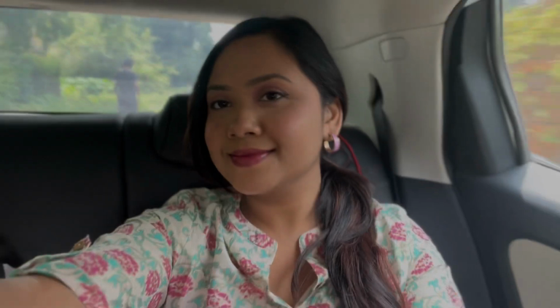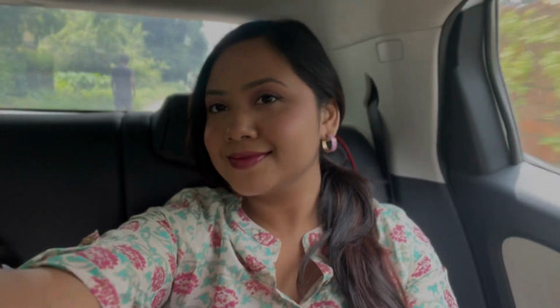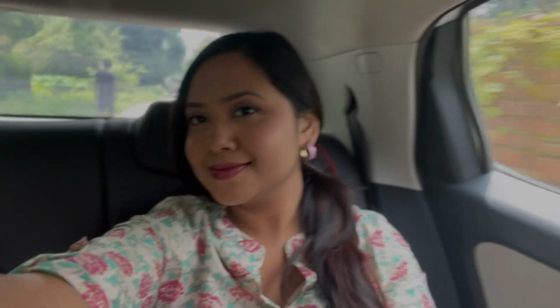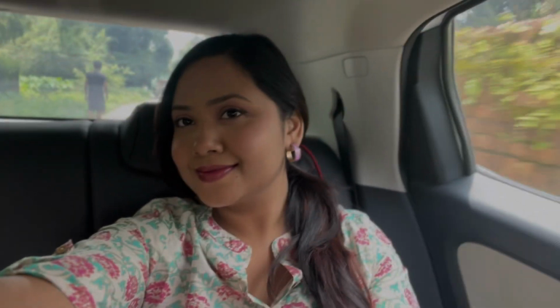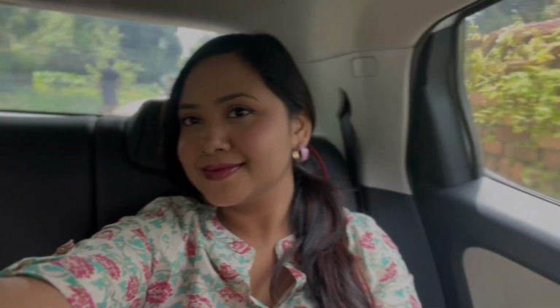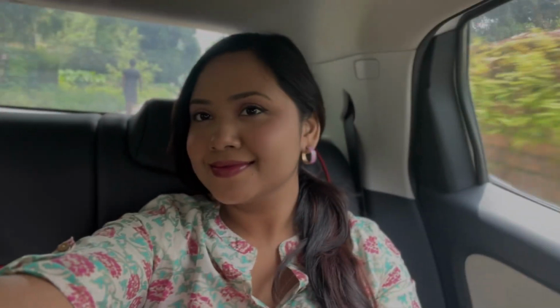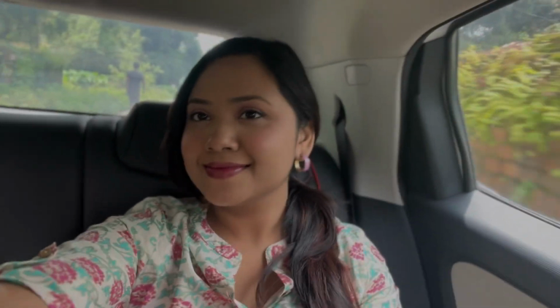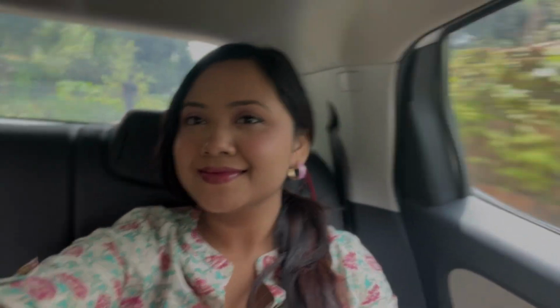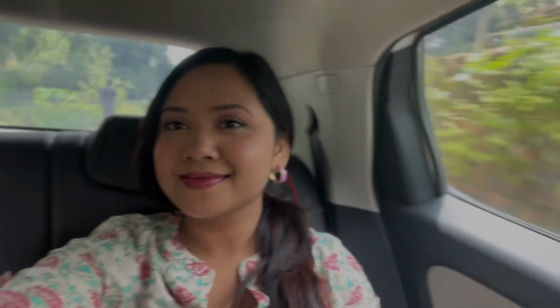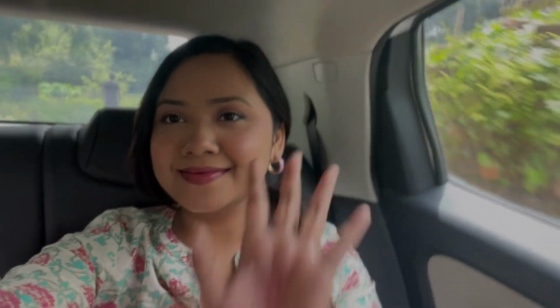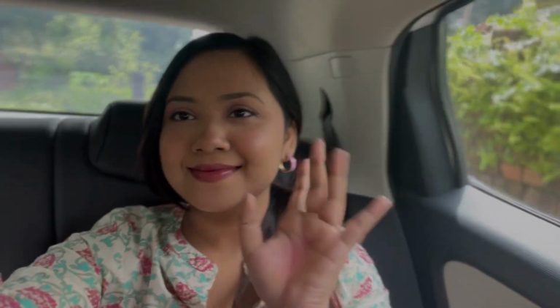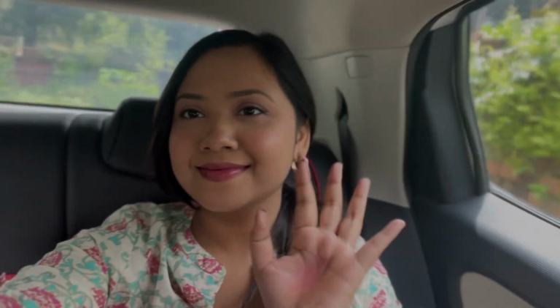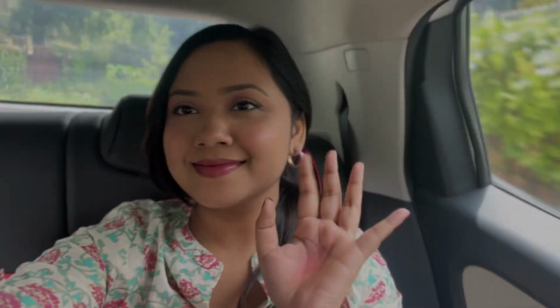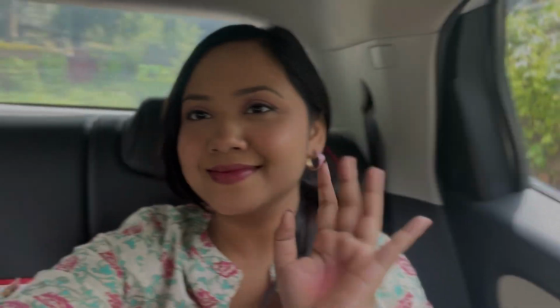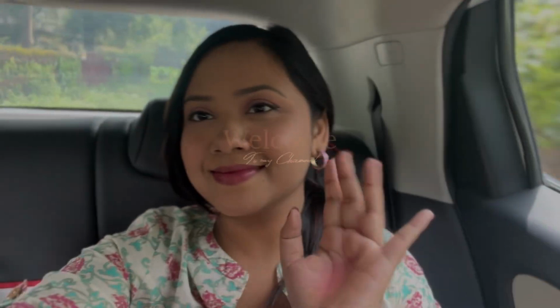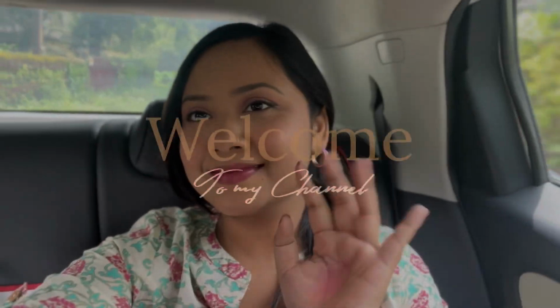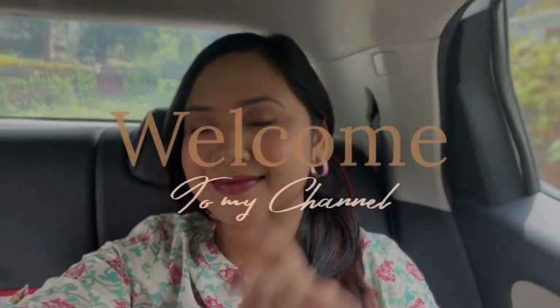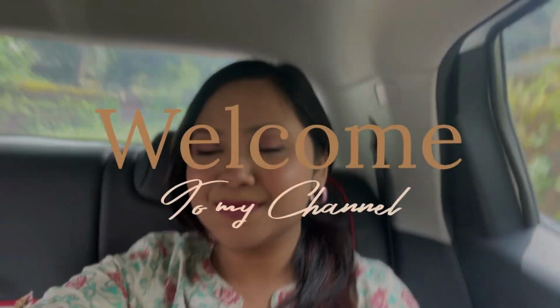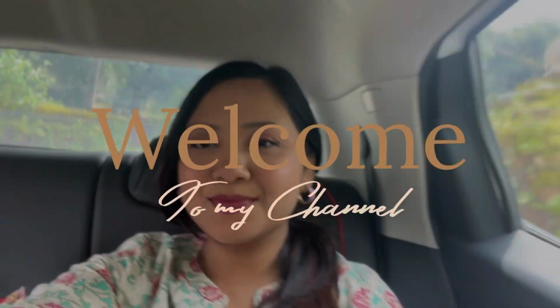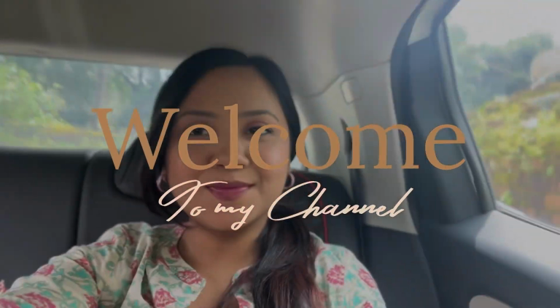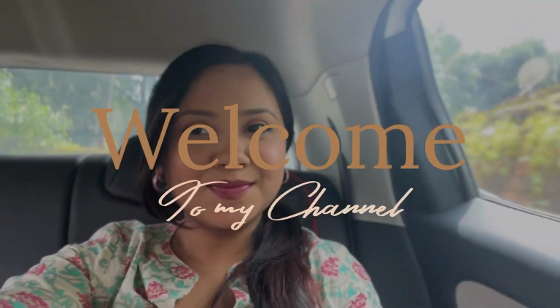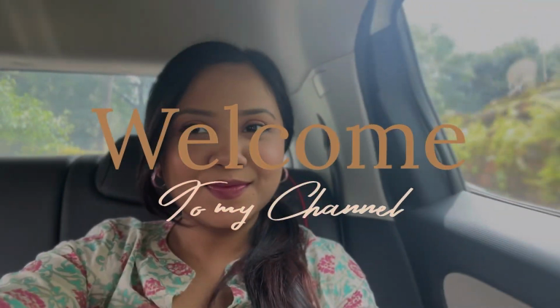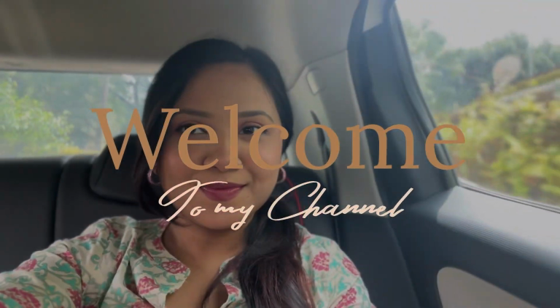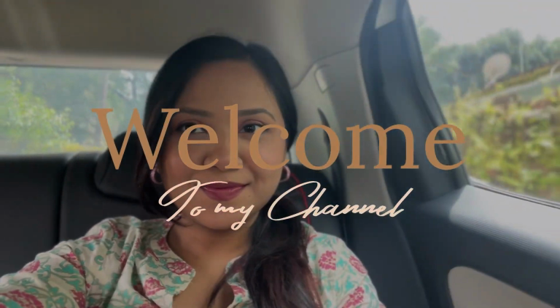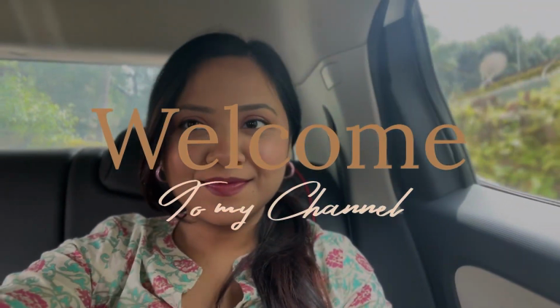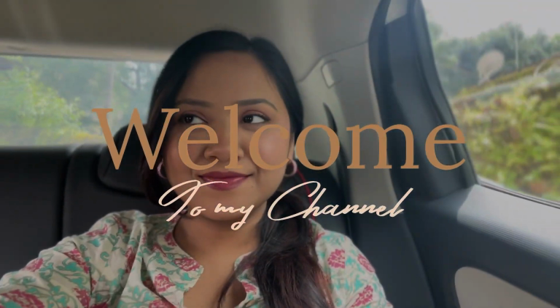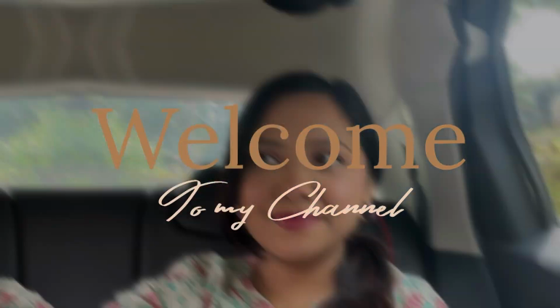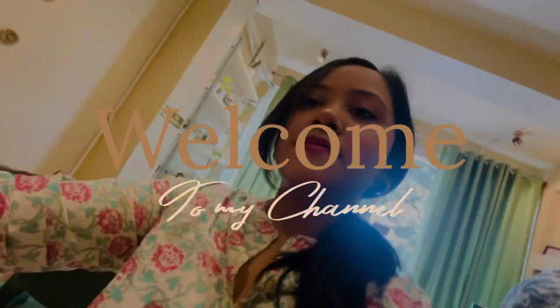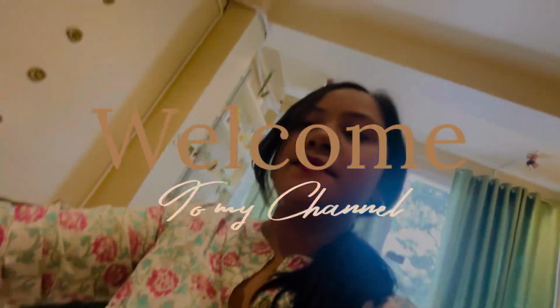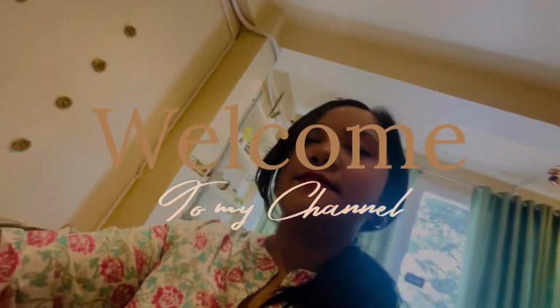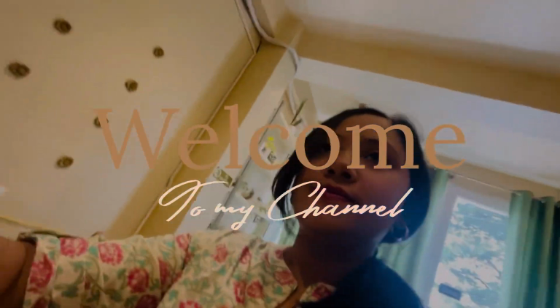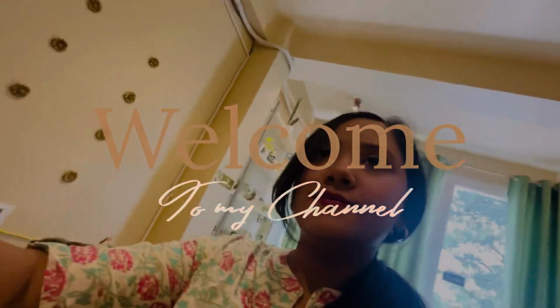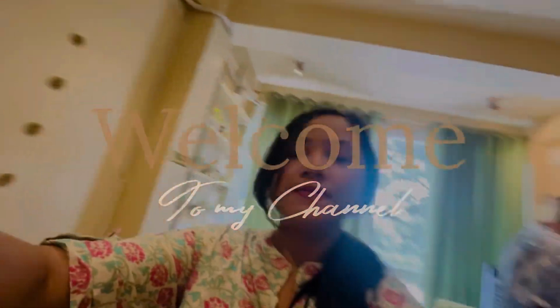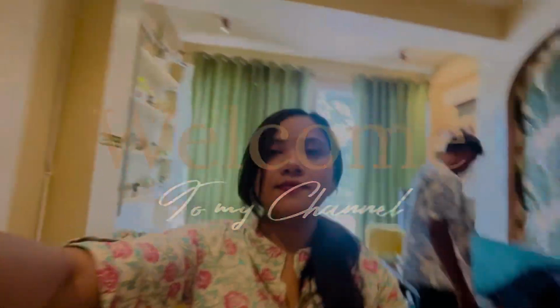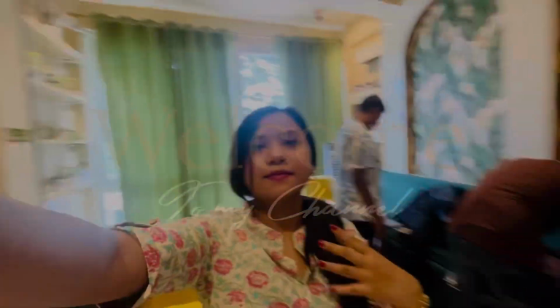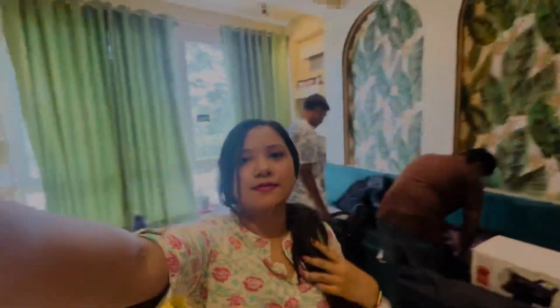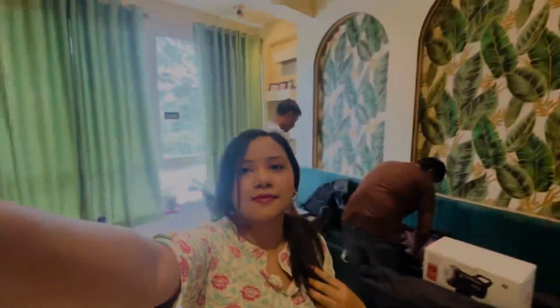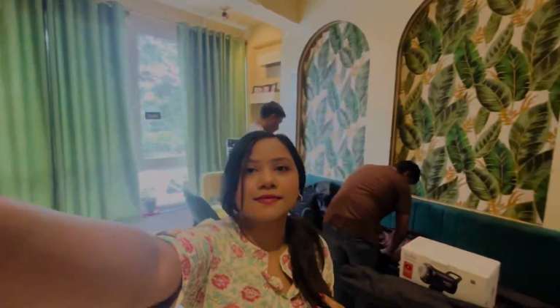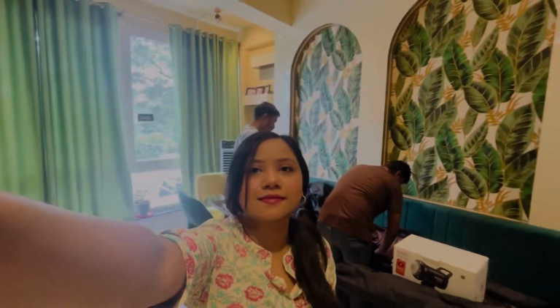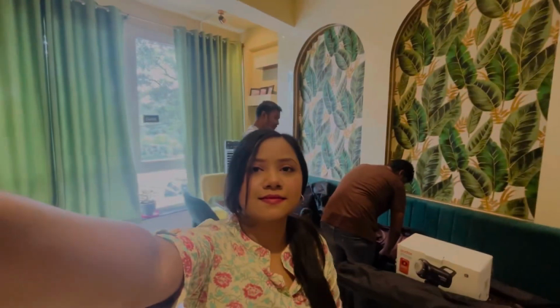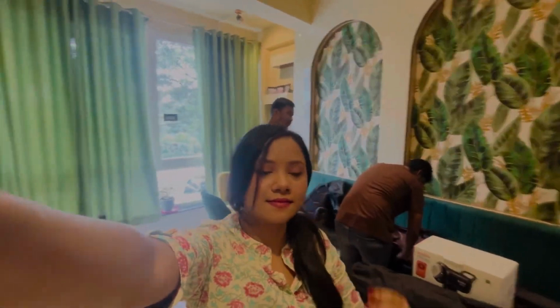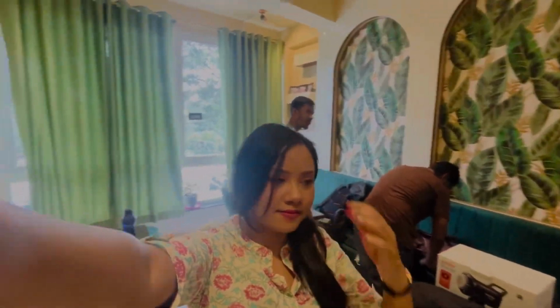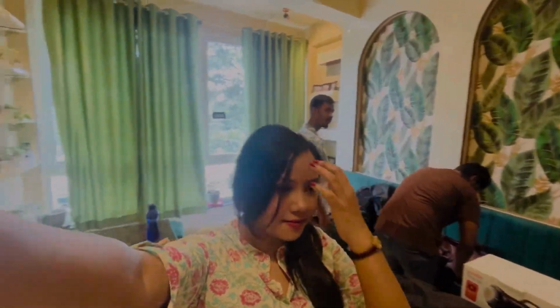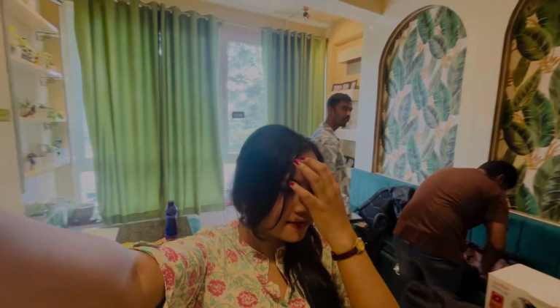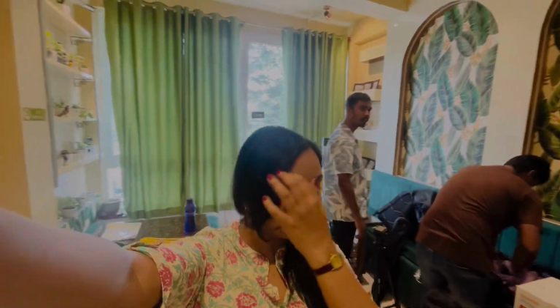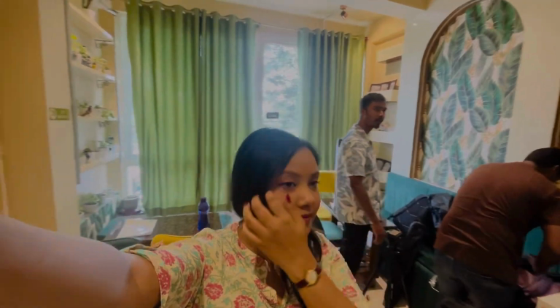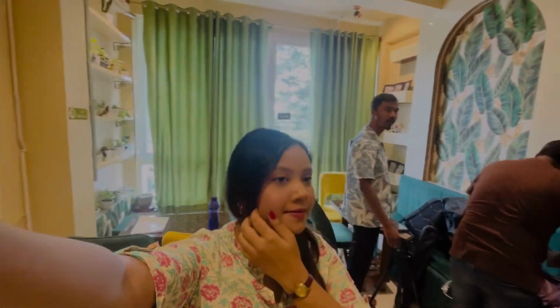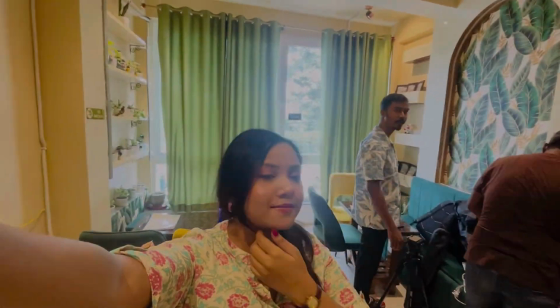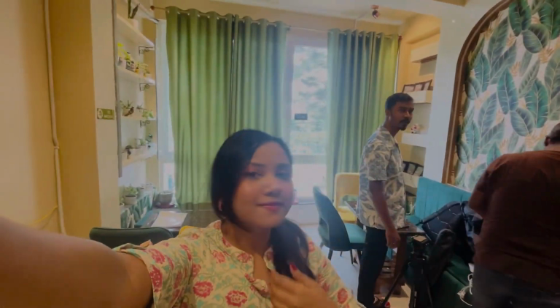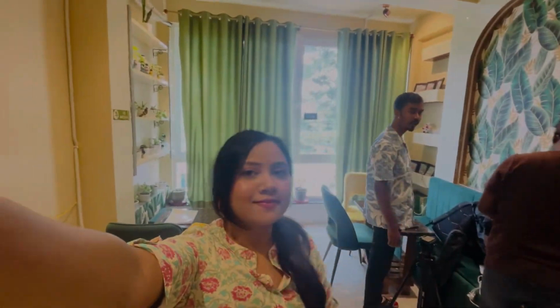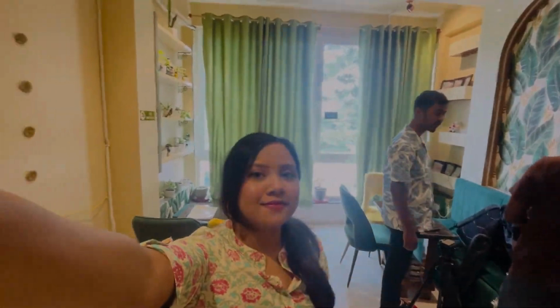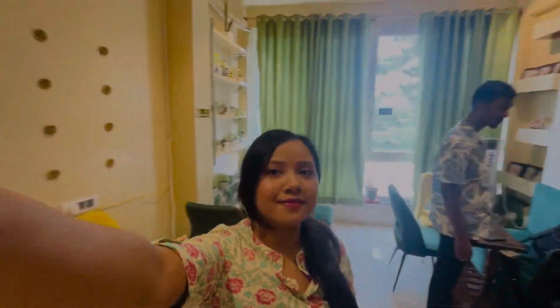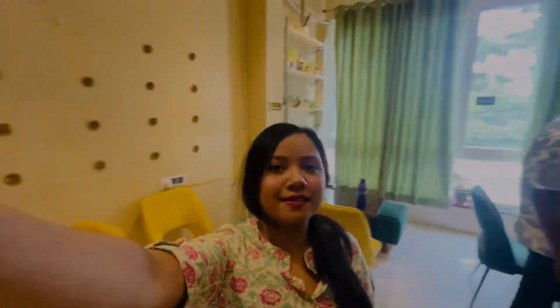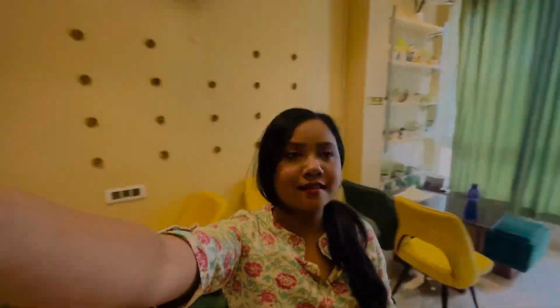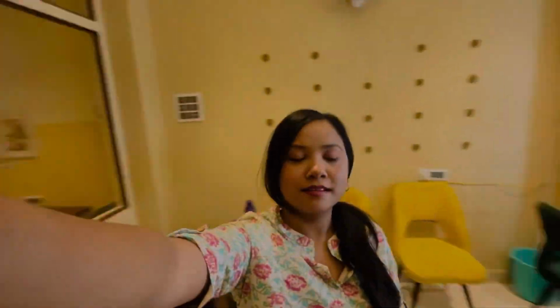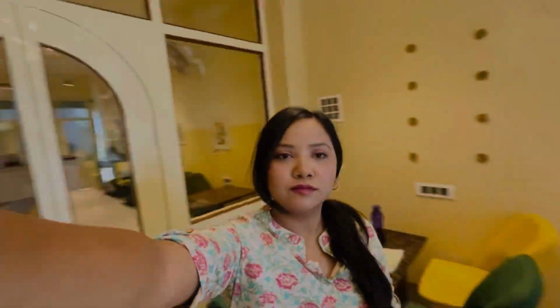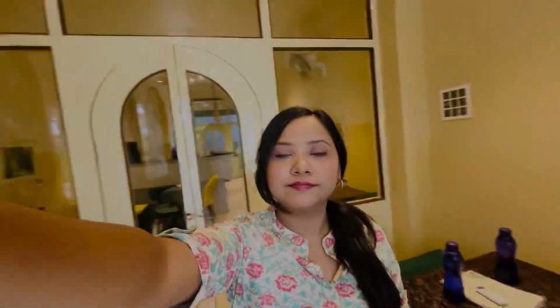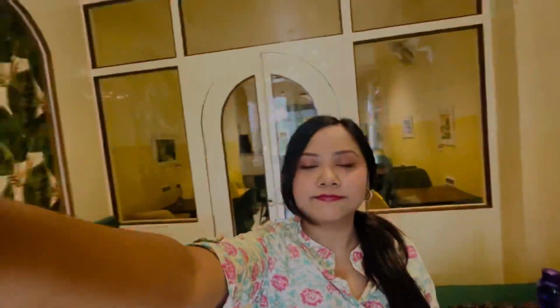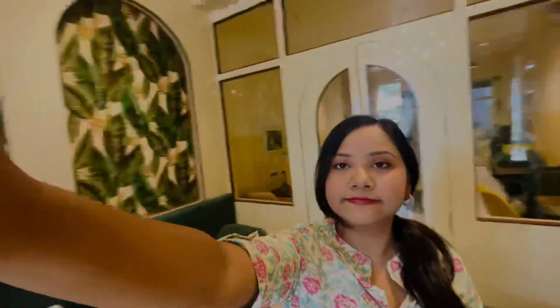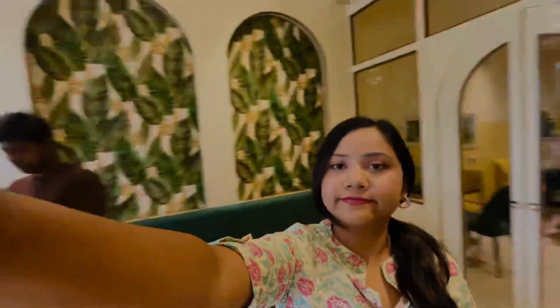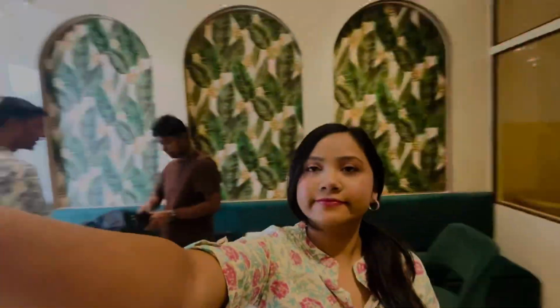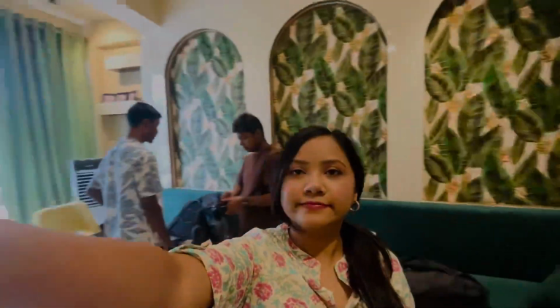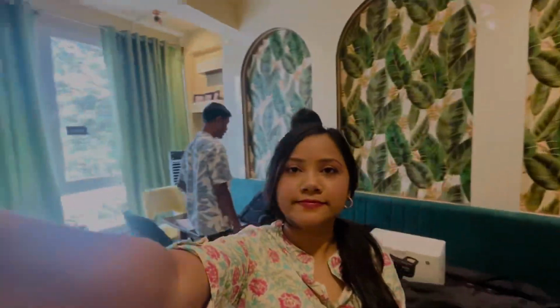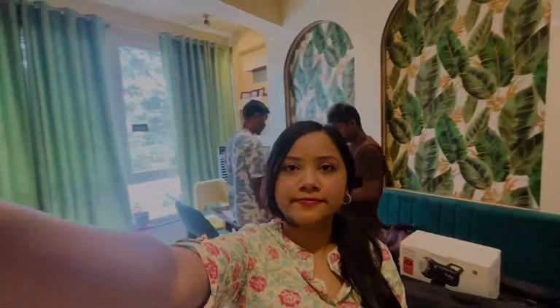Hey everyone, welcome back to my another super mini vlog of behind the scene of my shoot of the Chhota Nagpur Diary.